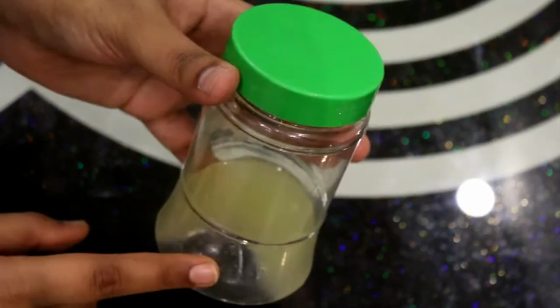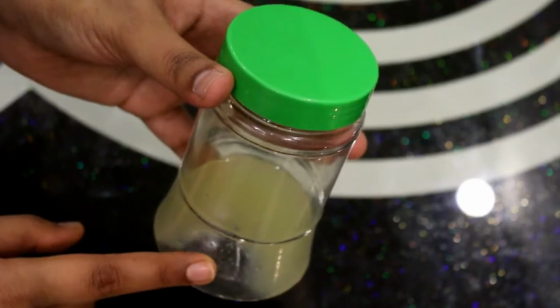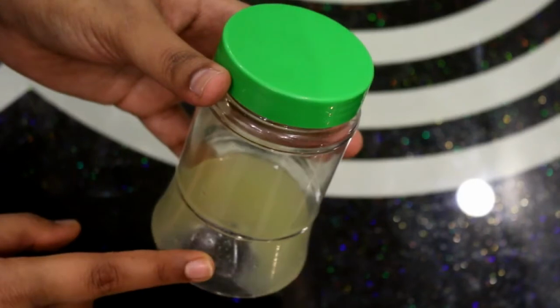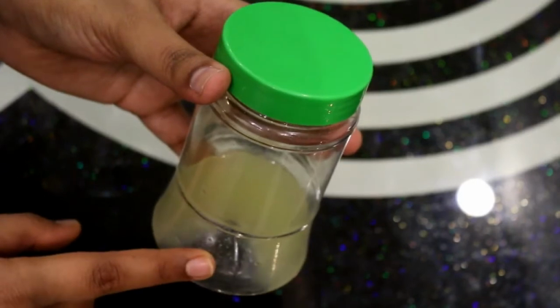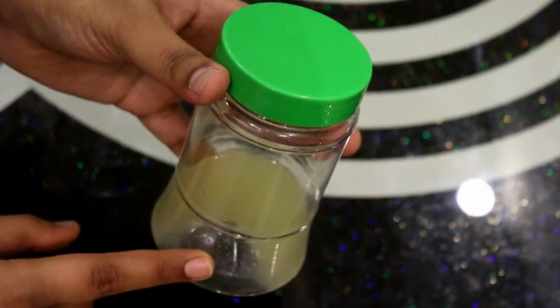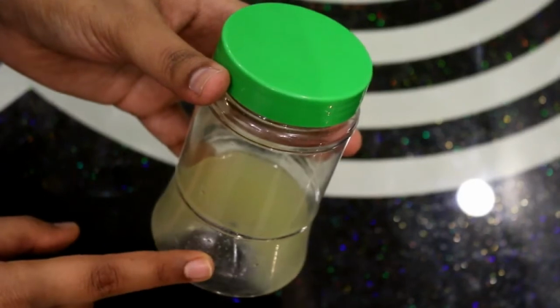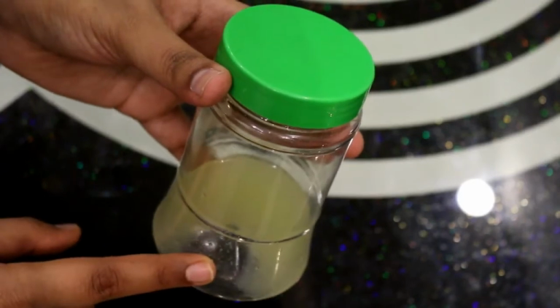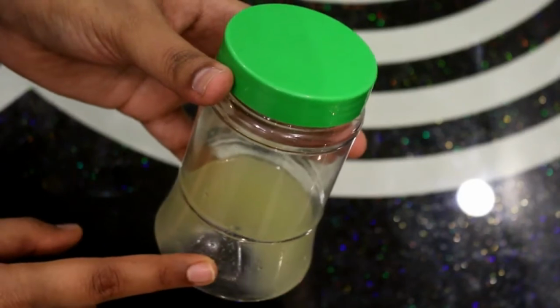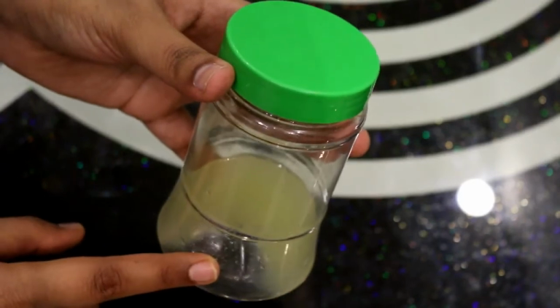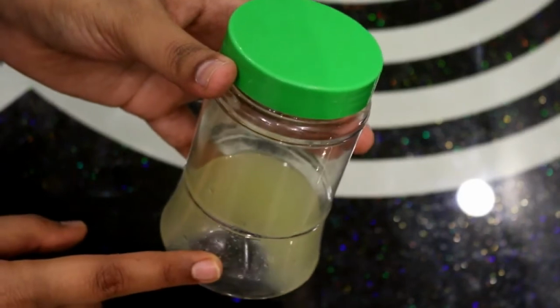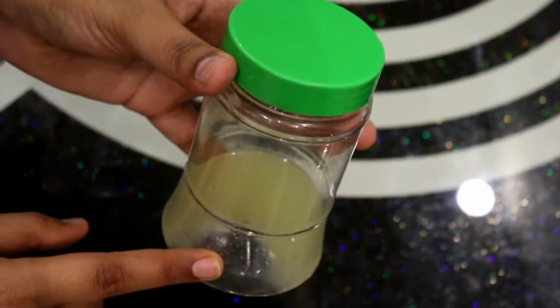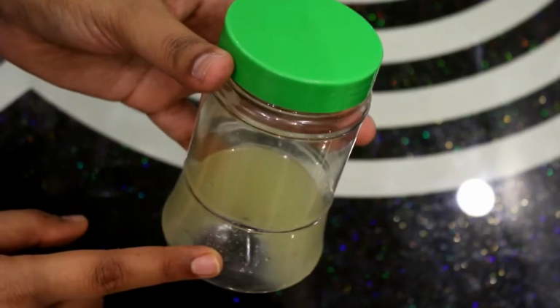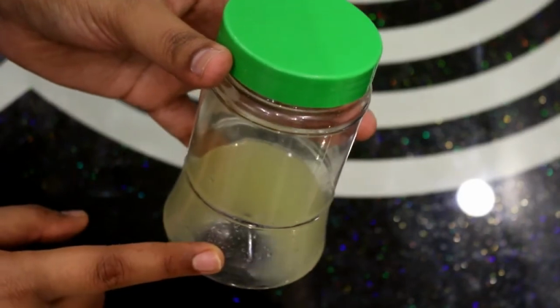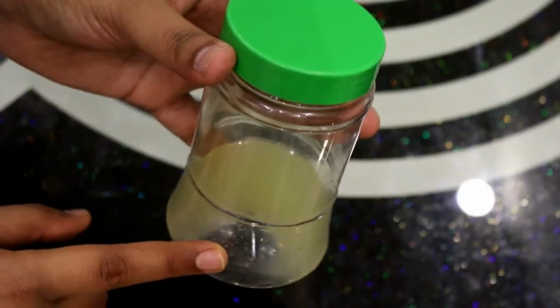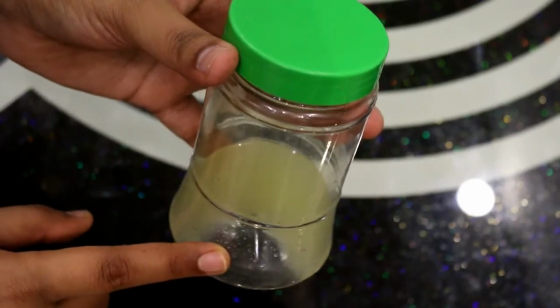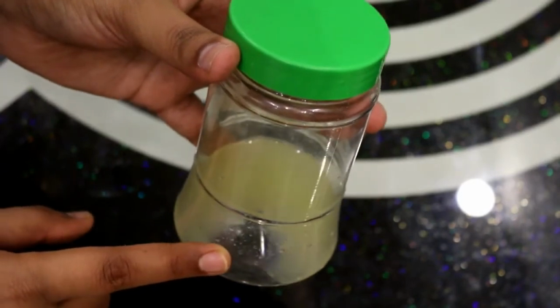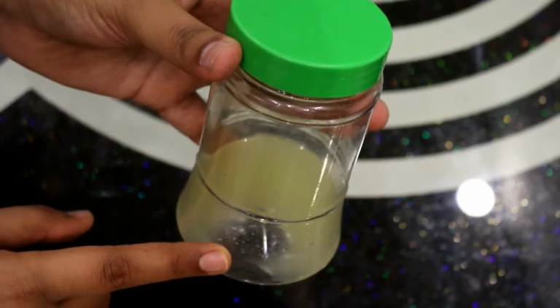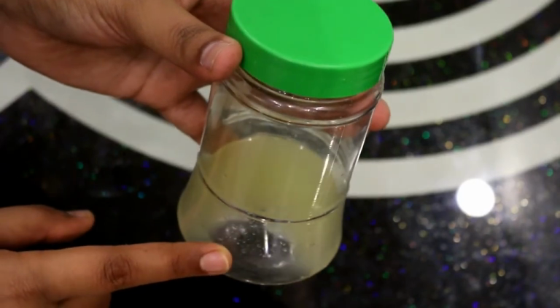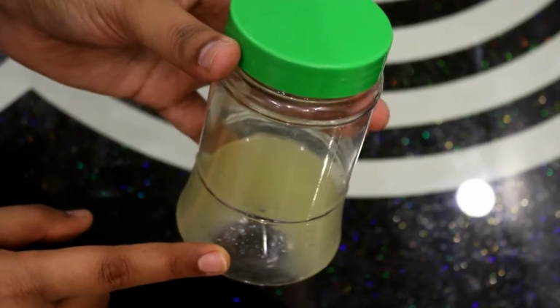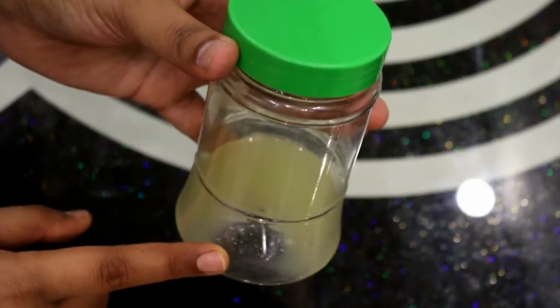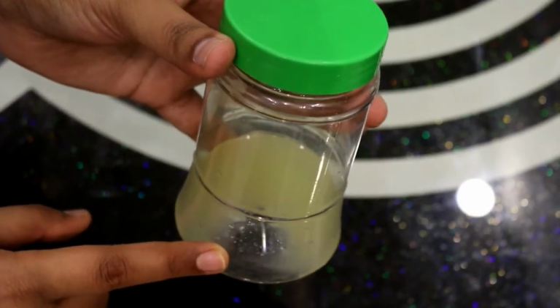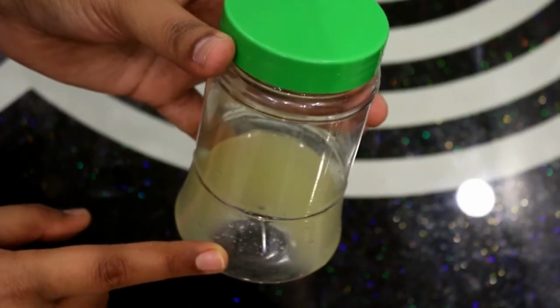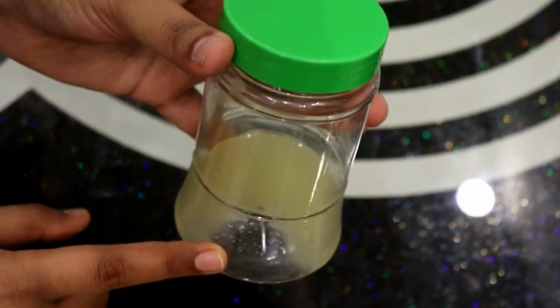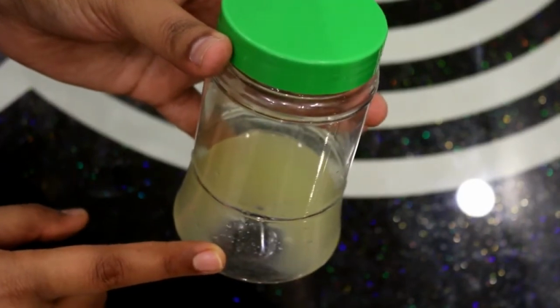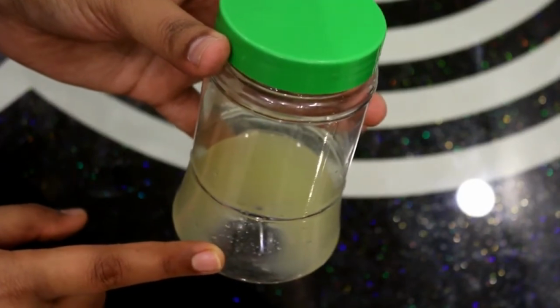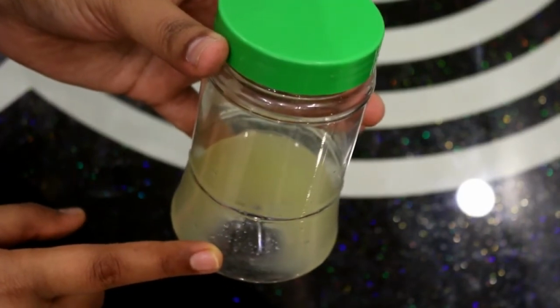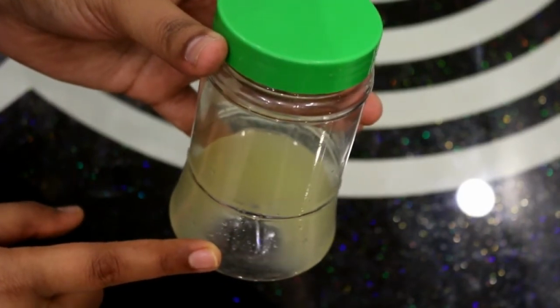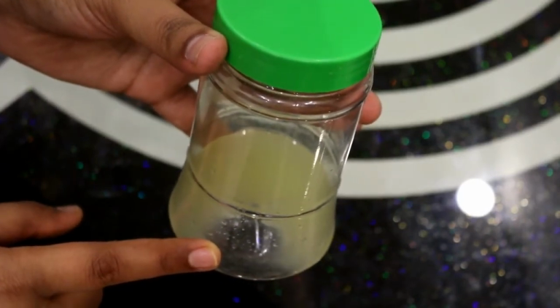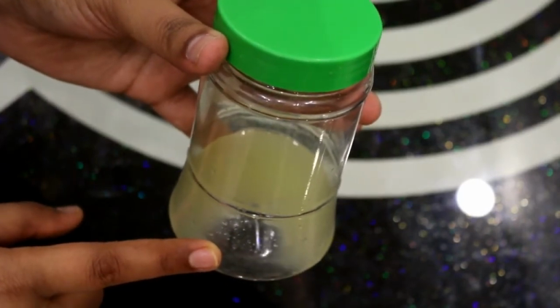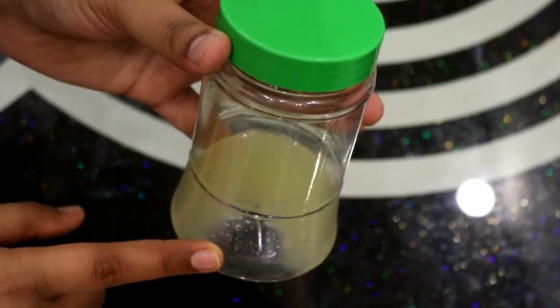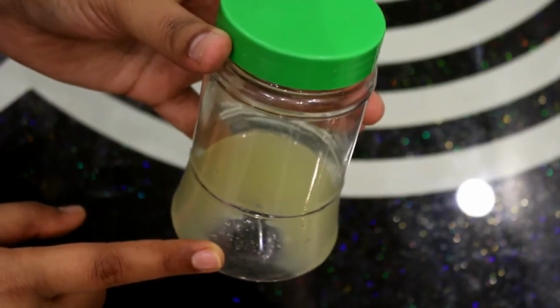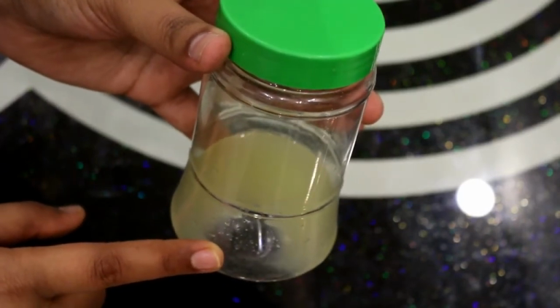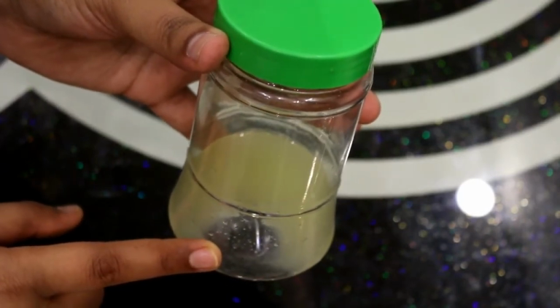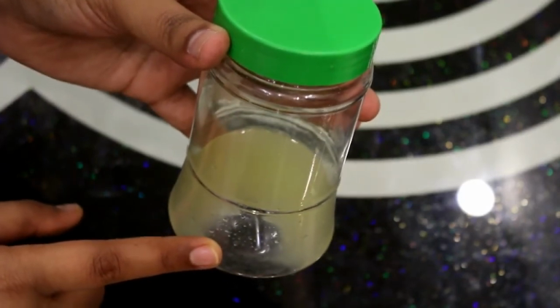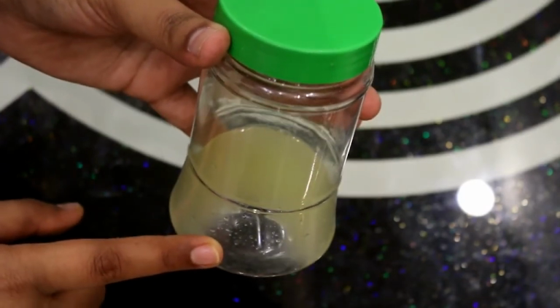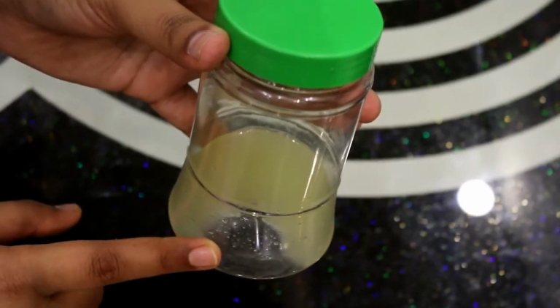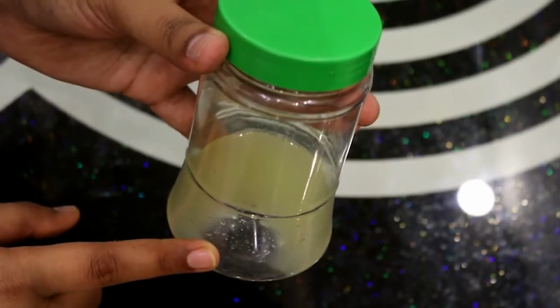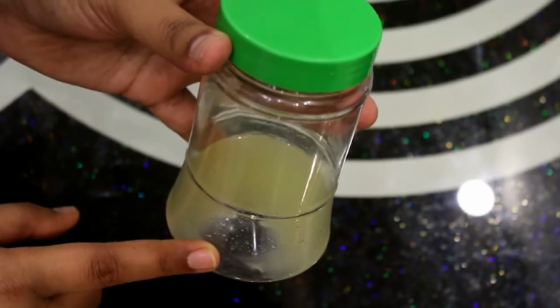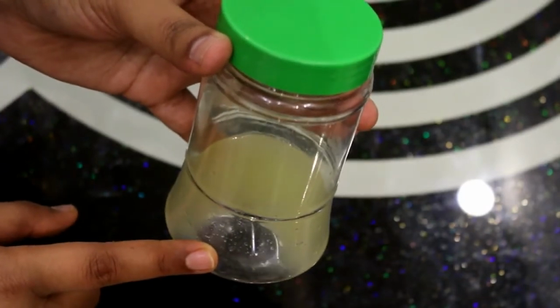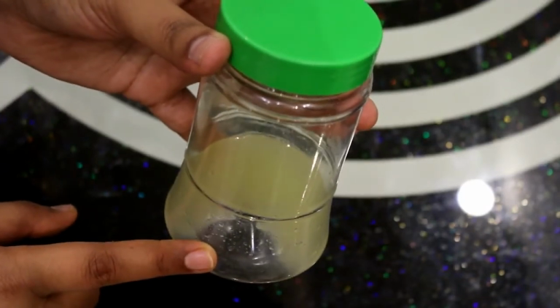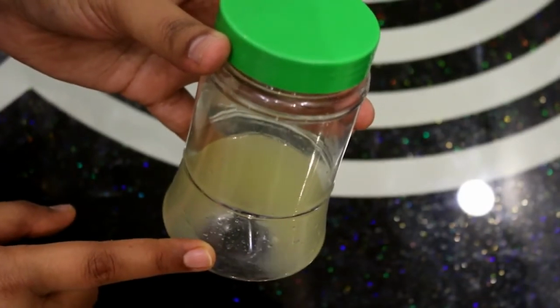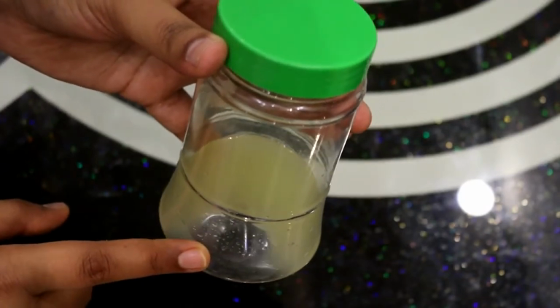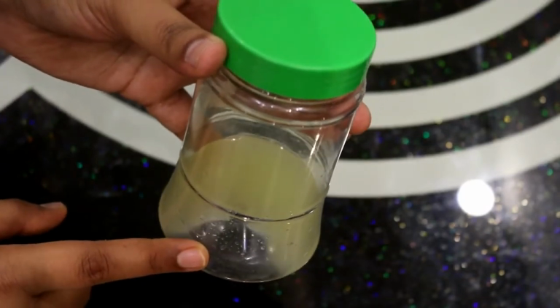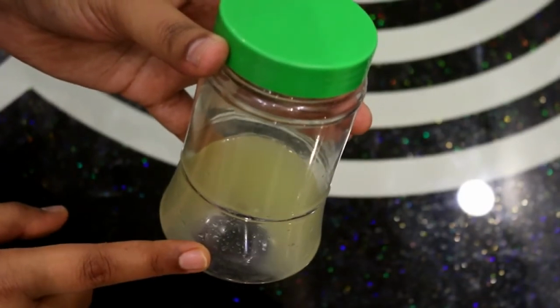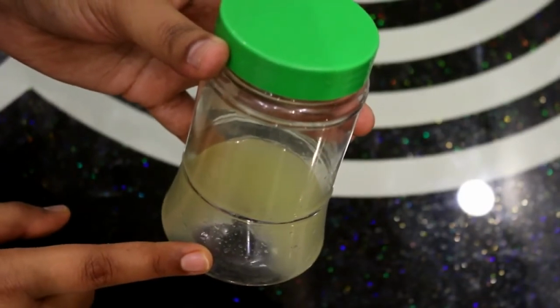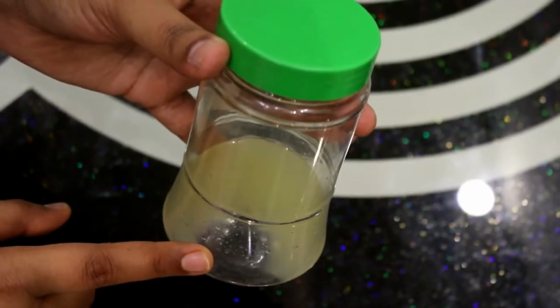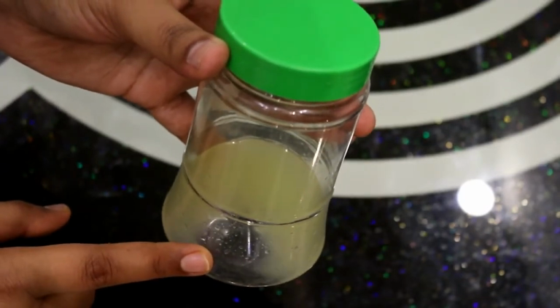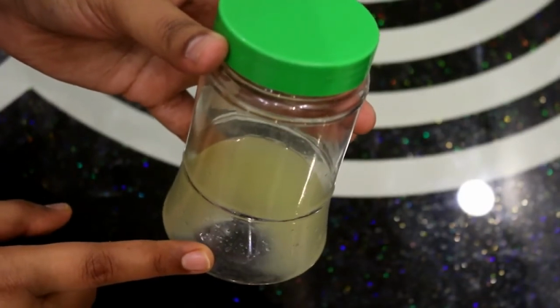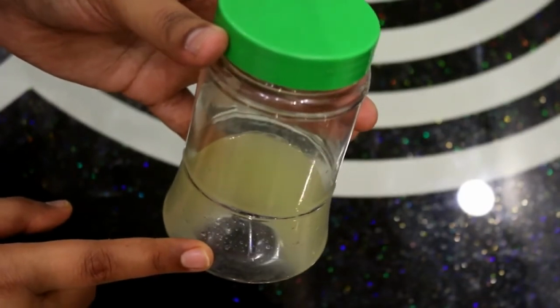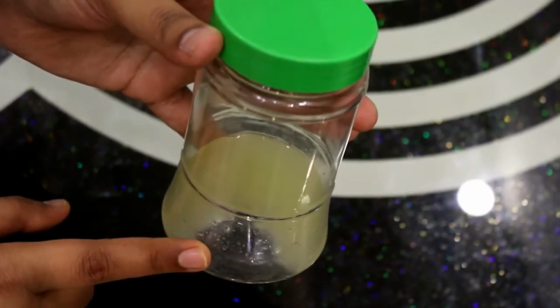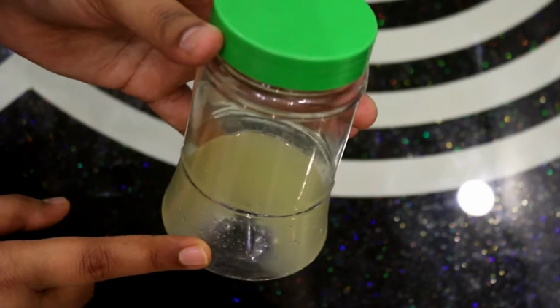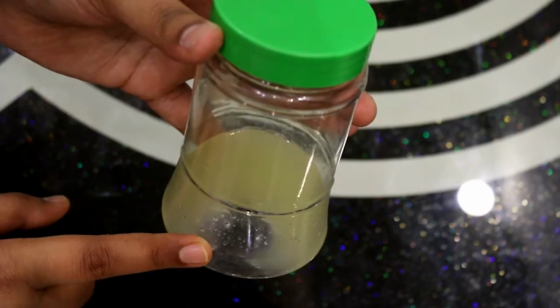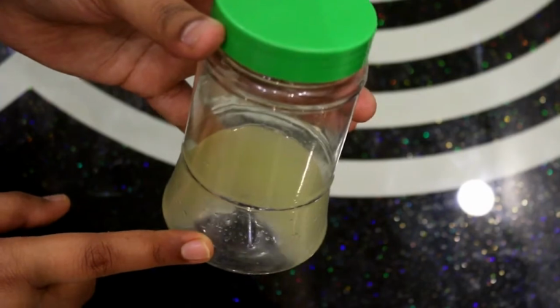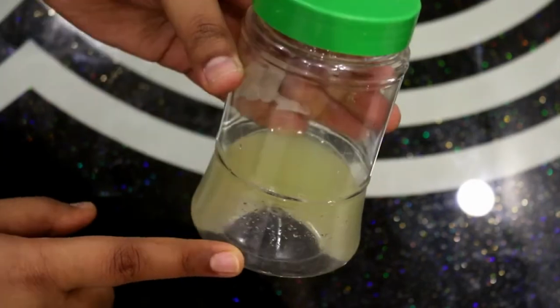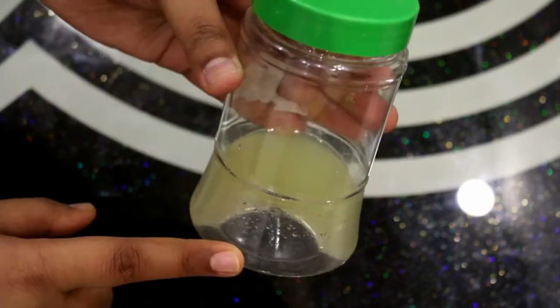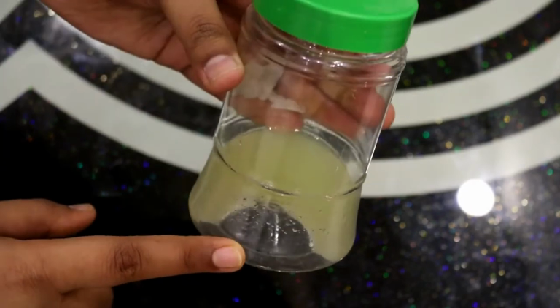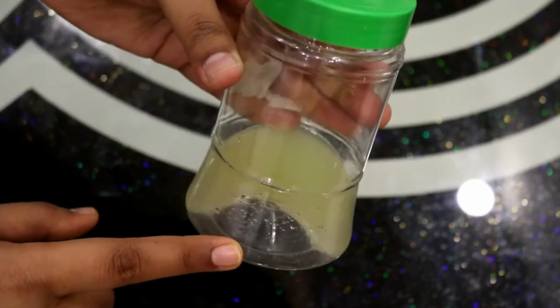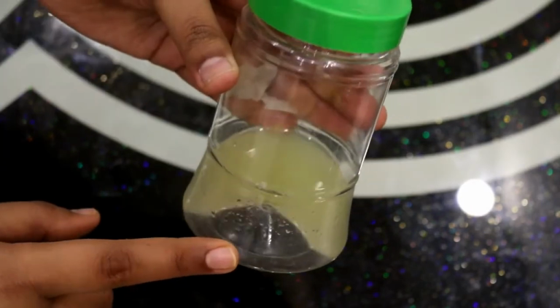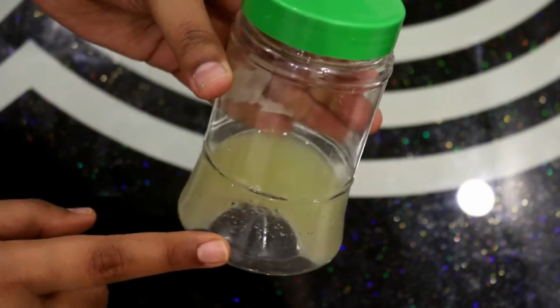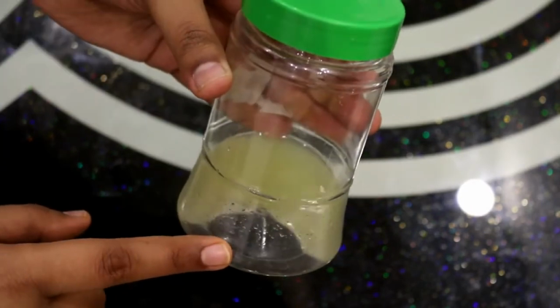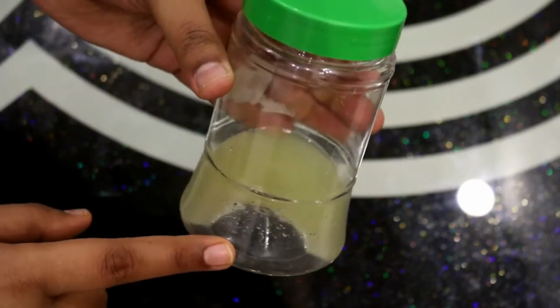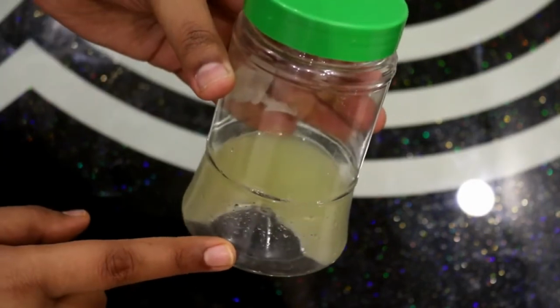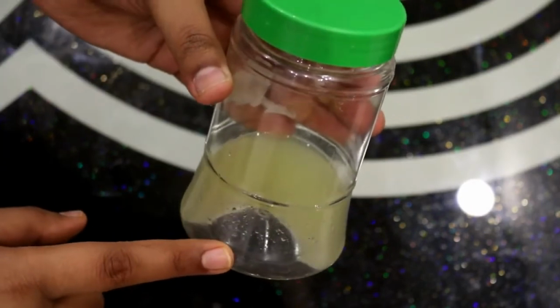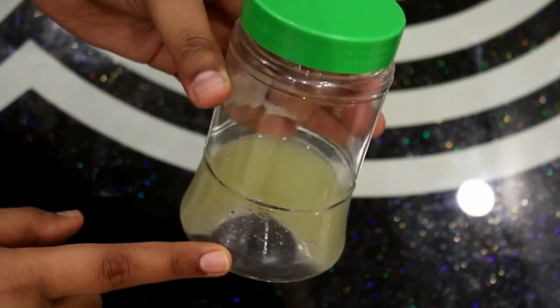We can put this juice in the fridge and it will stay fresh for up to a month. So I will put it in the fridge now.